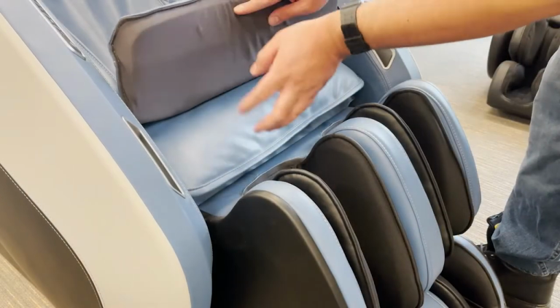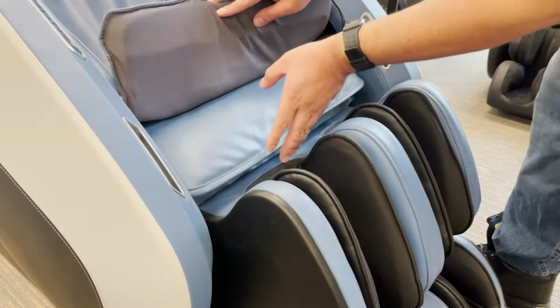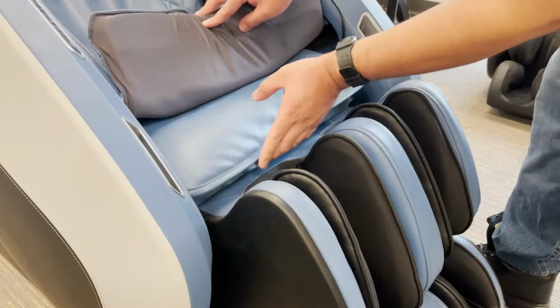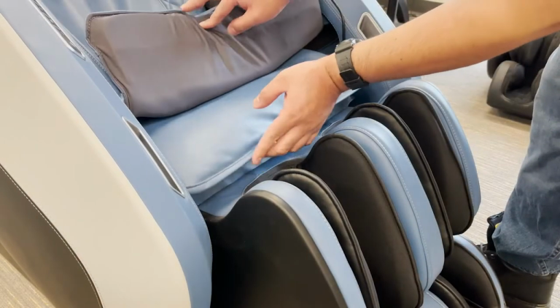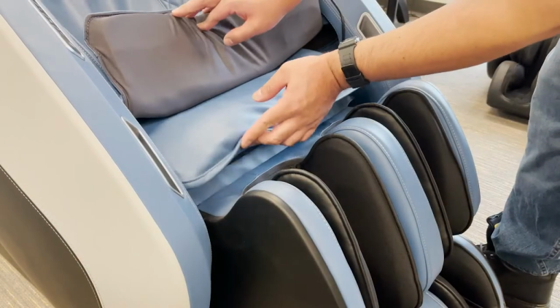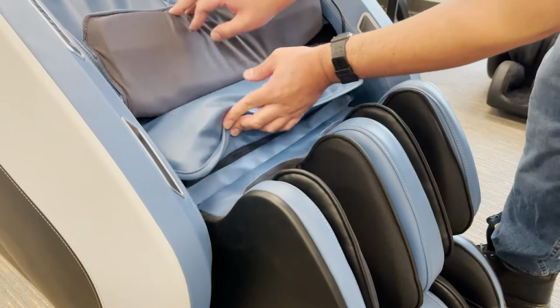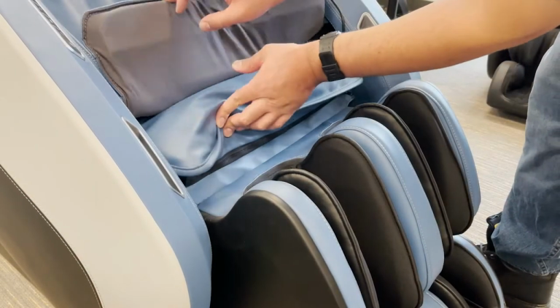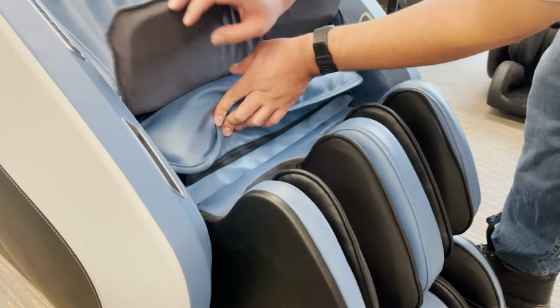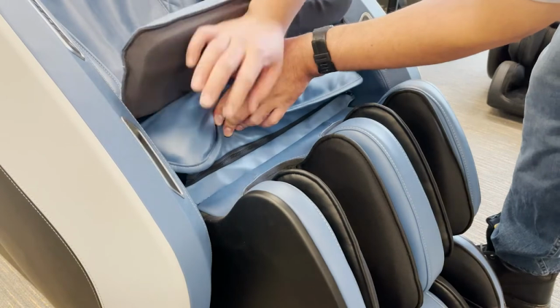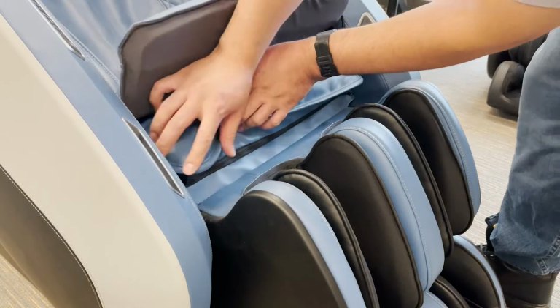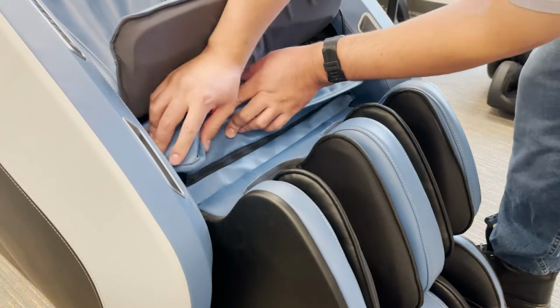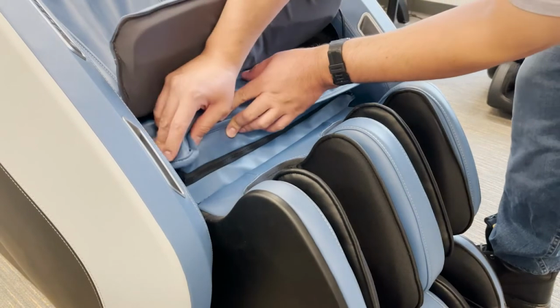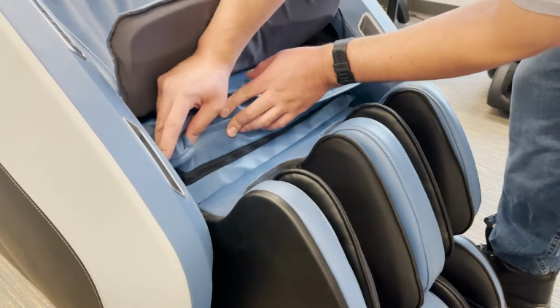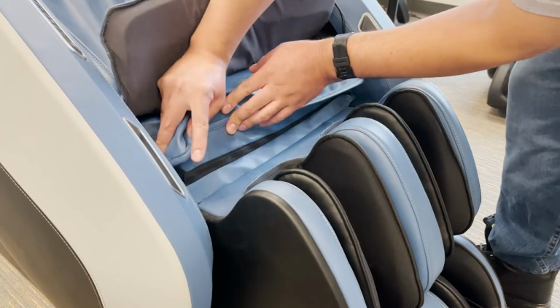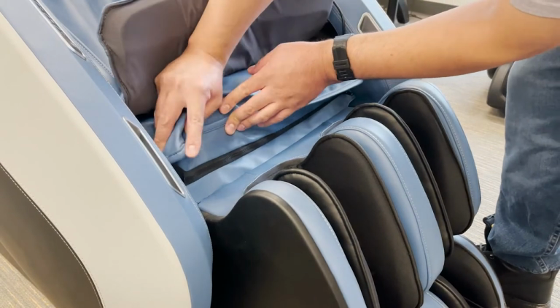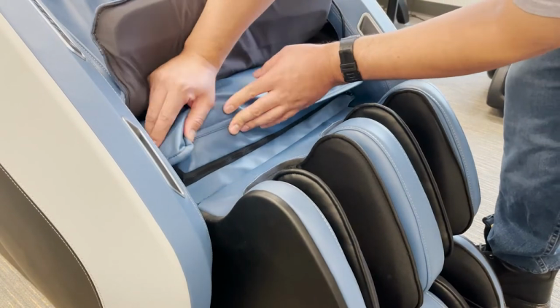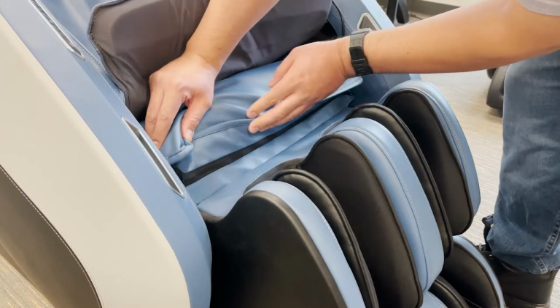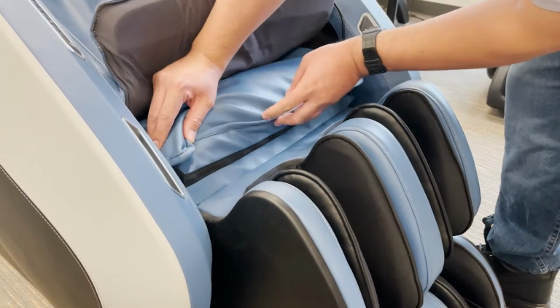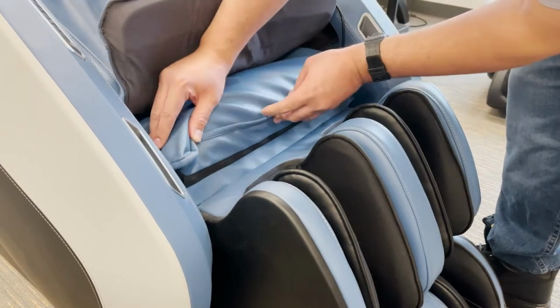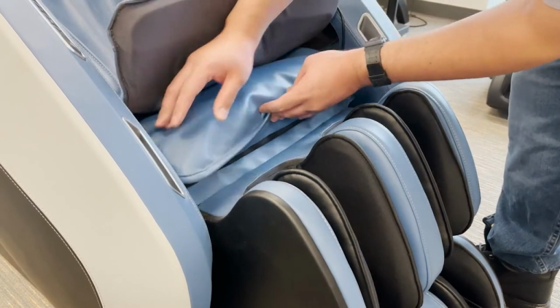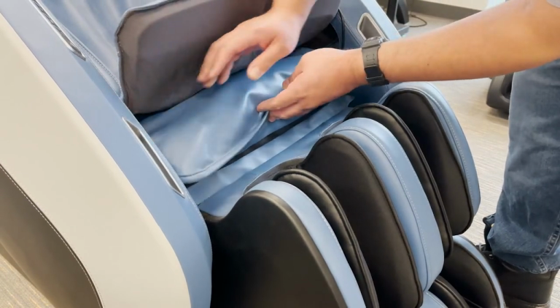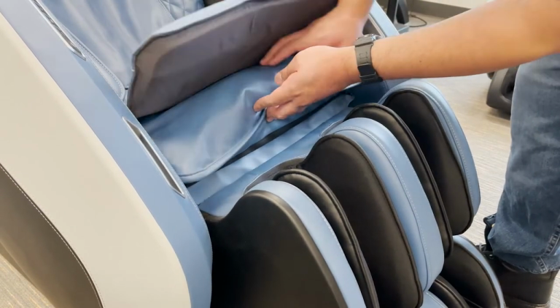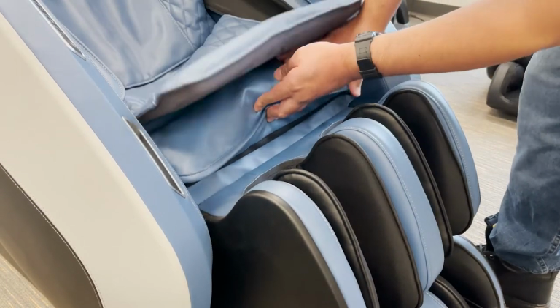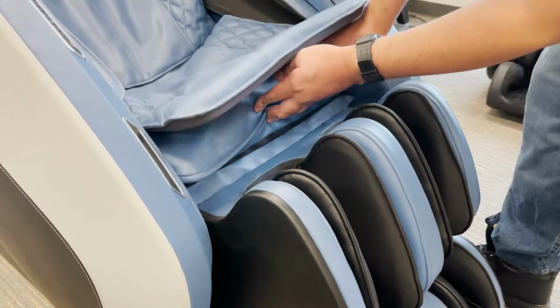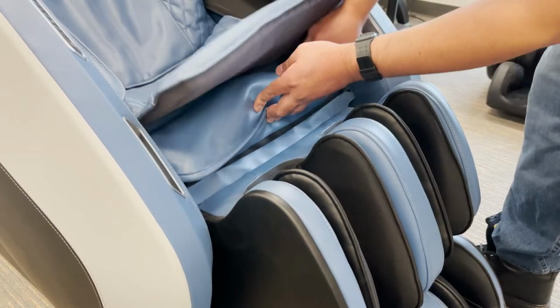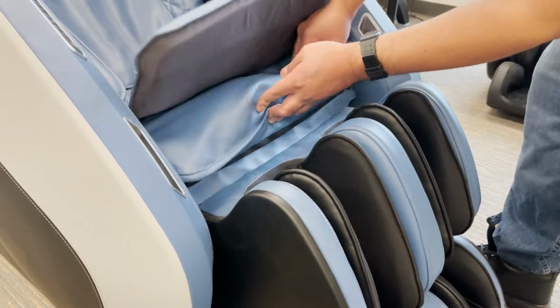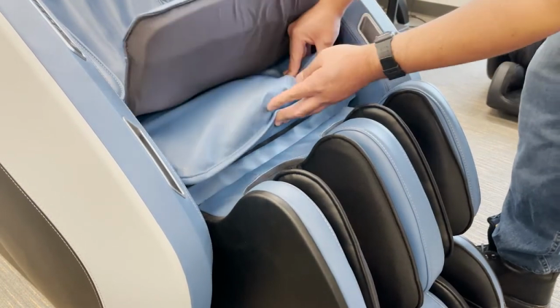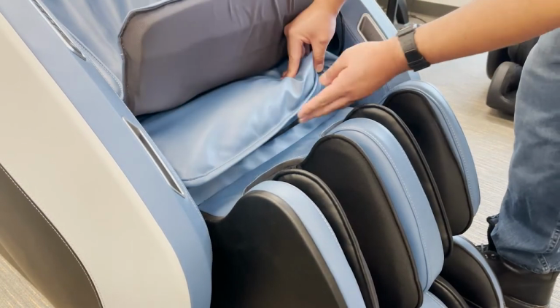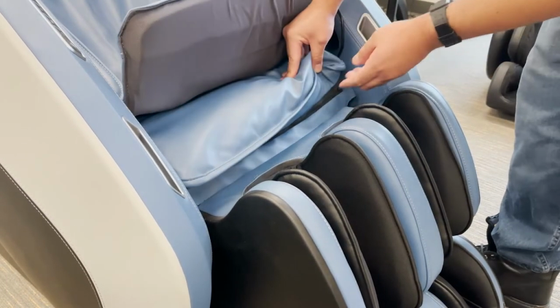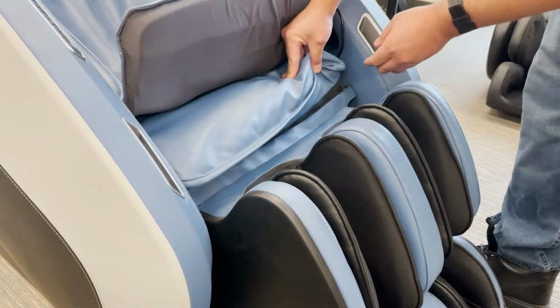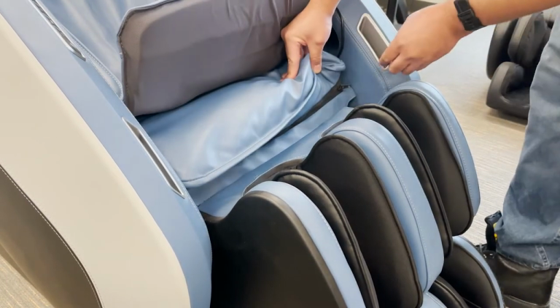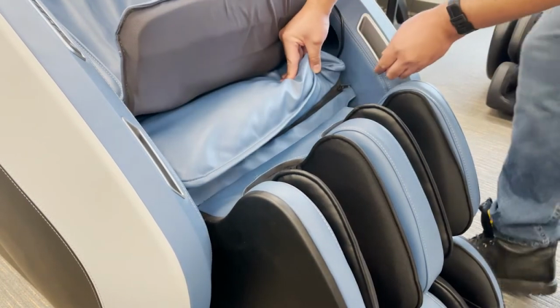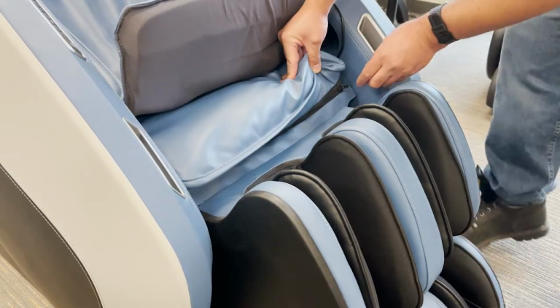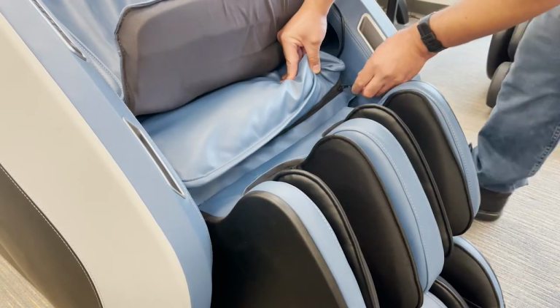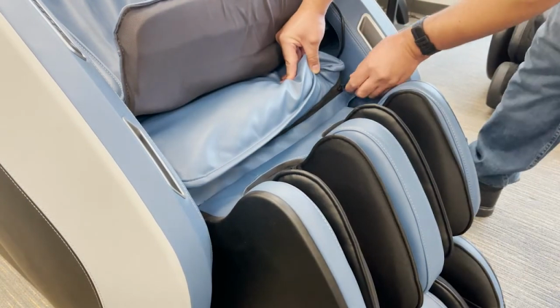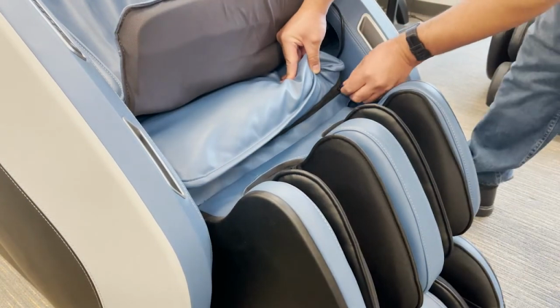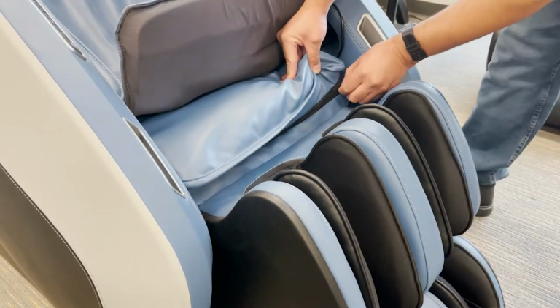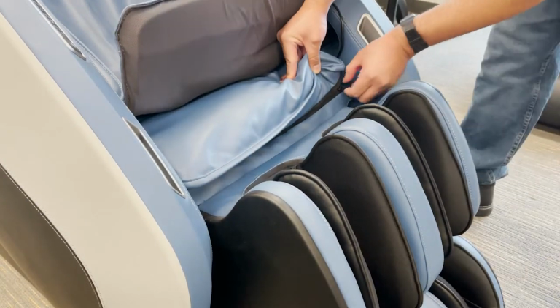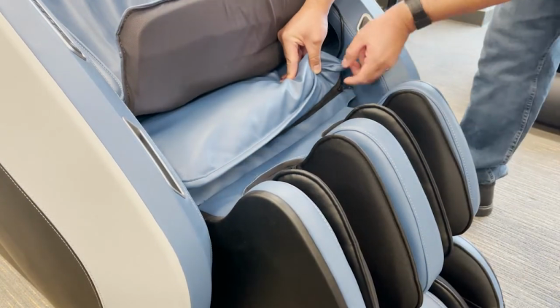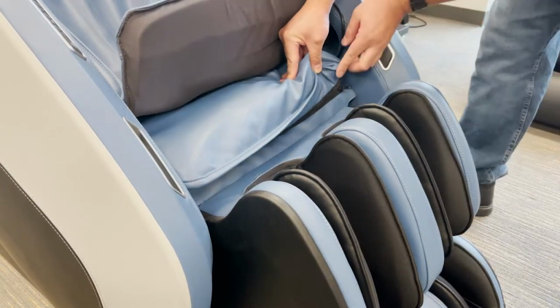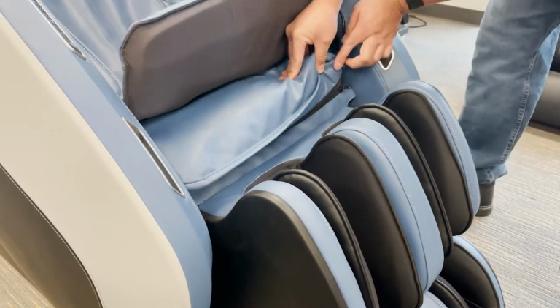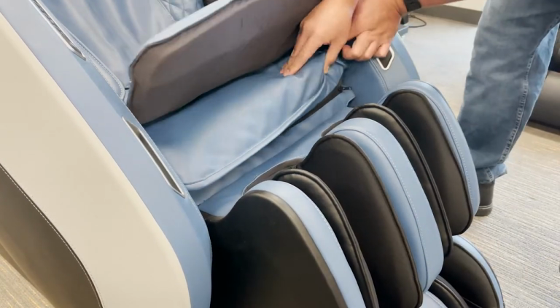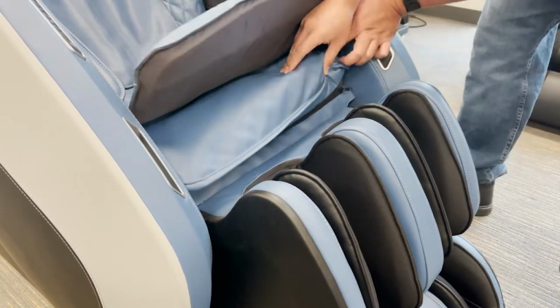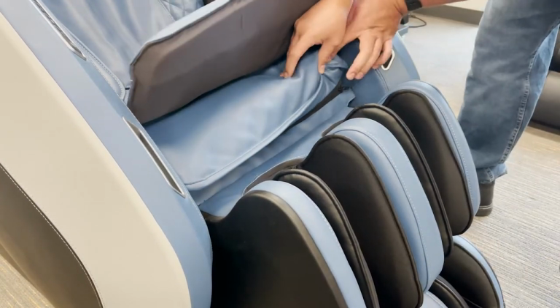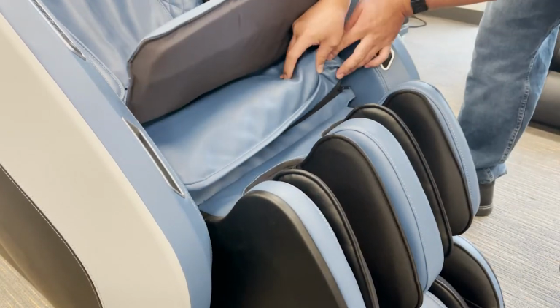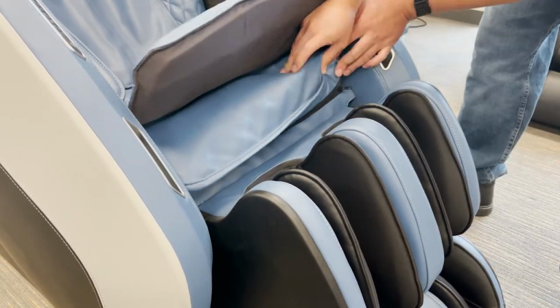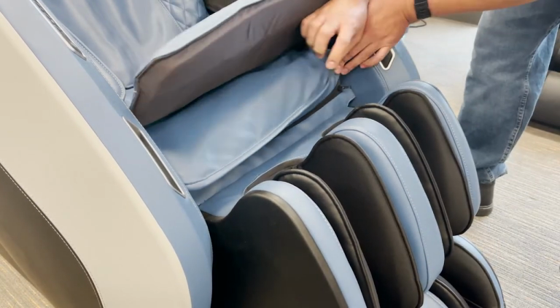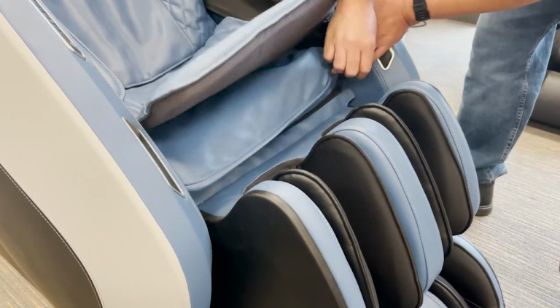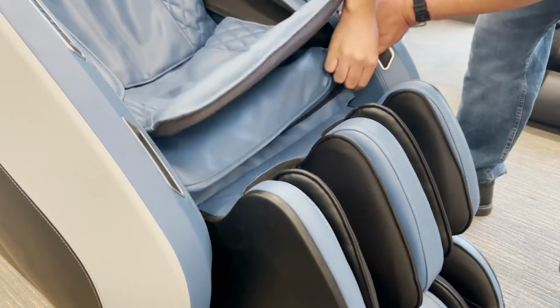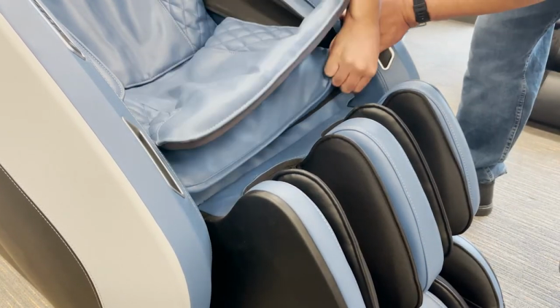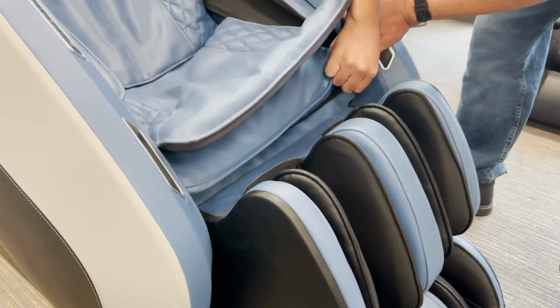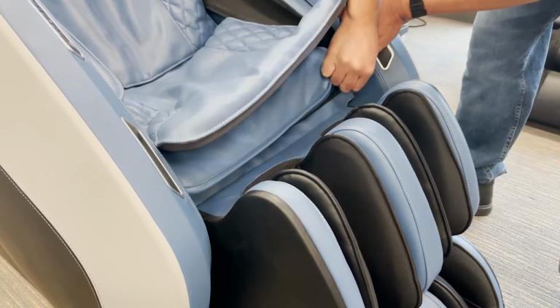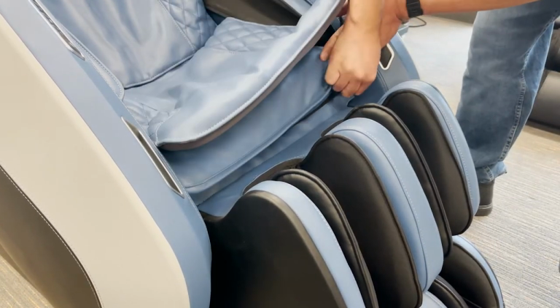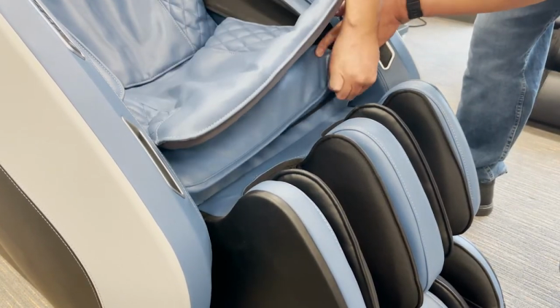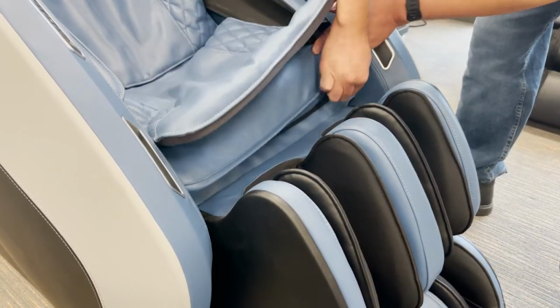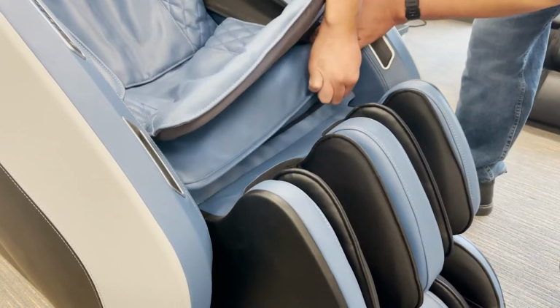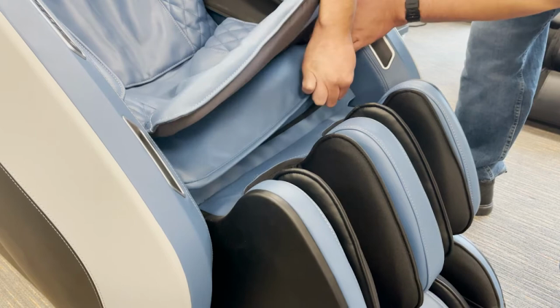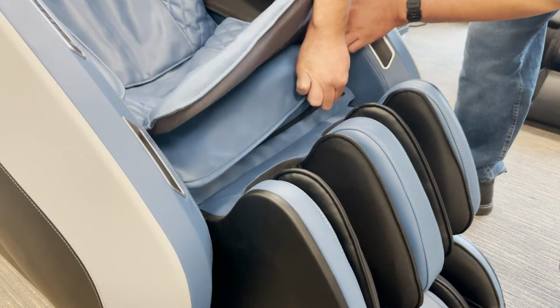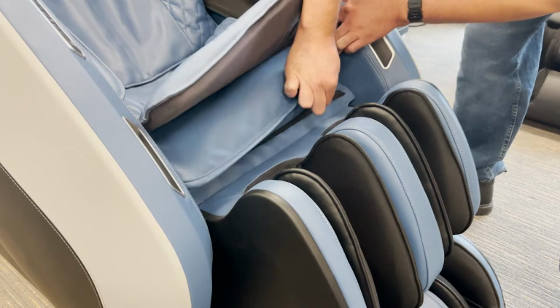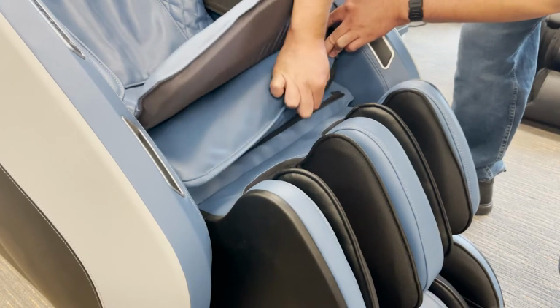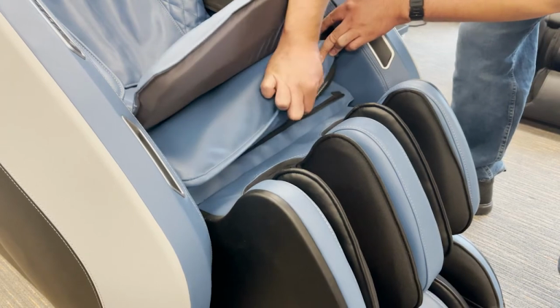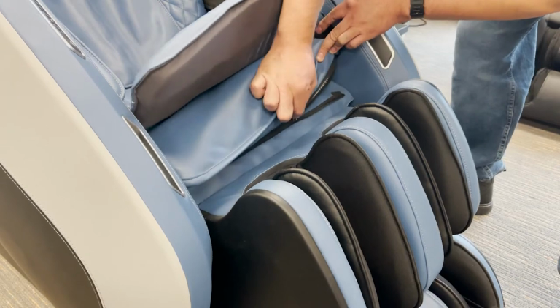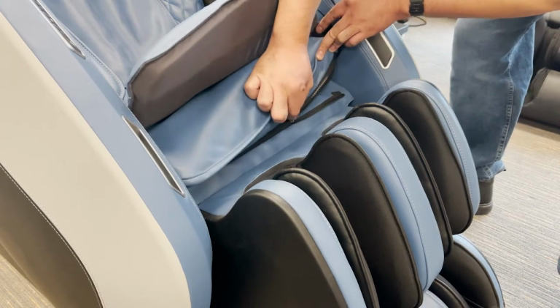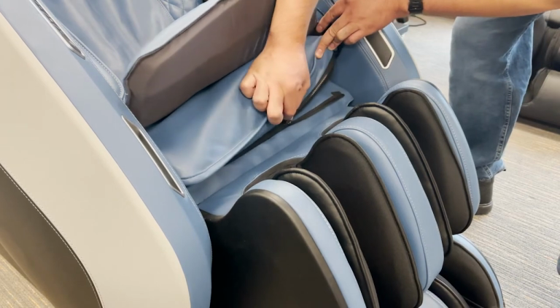Unzip the foot and calf massager upholstery from the body pad and attach the hook and loop fasteners on the upholstered flap.